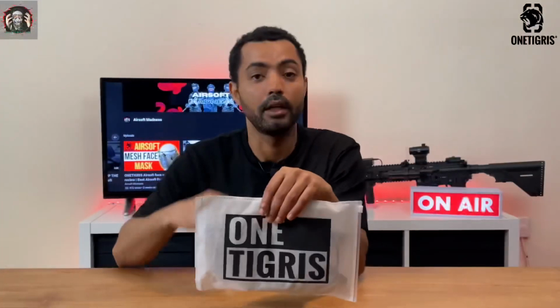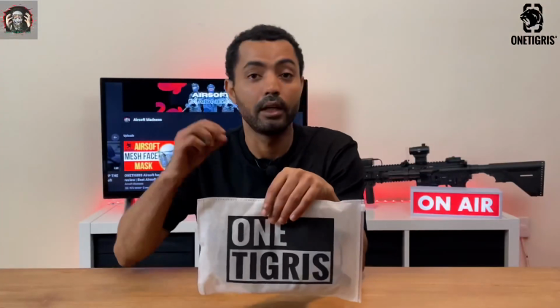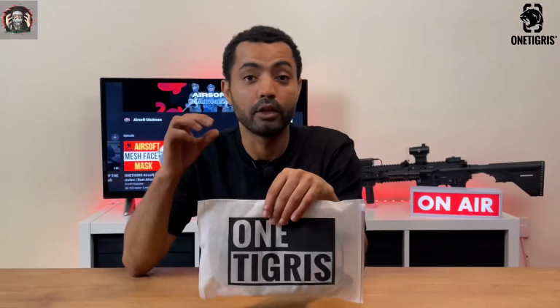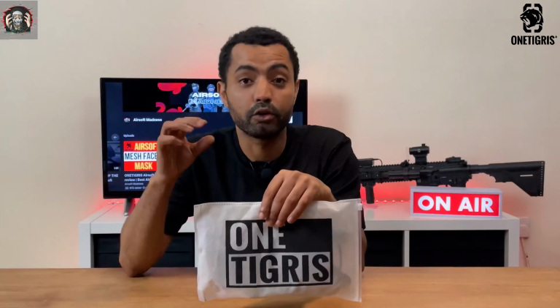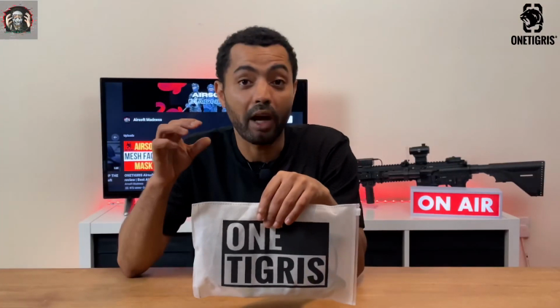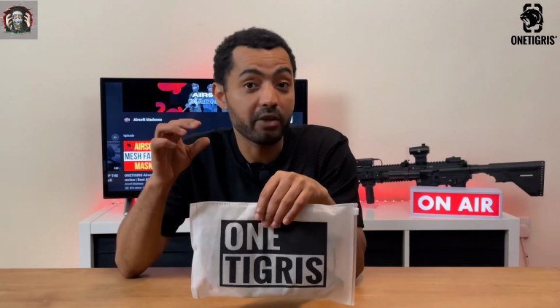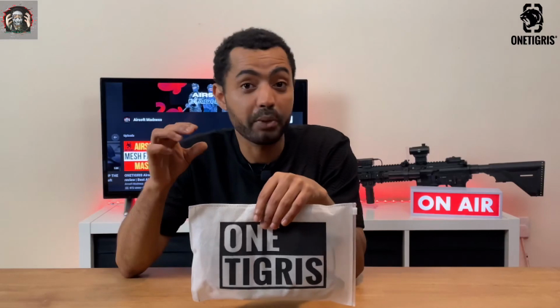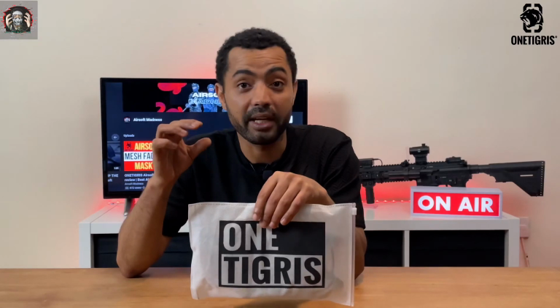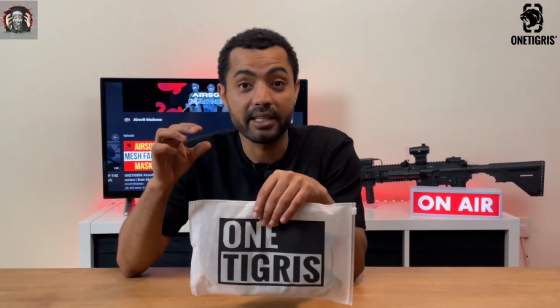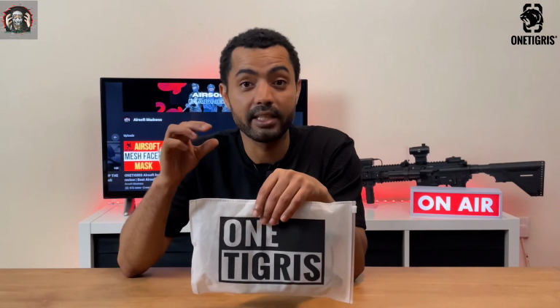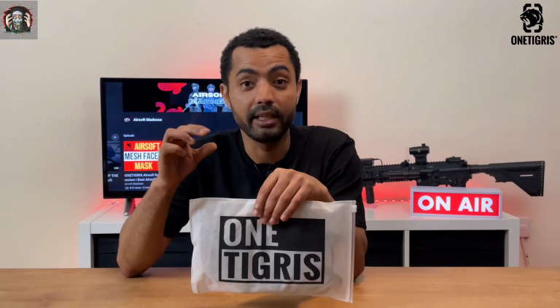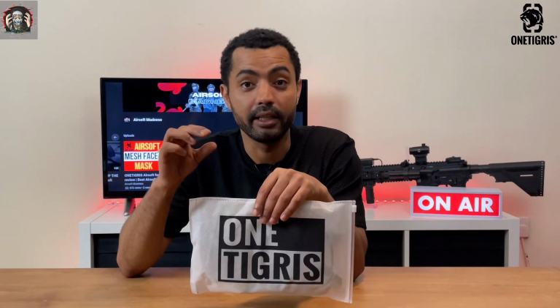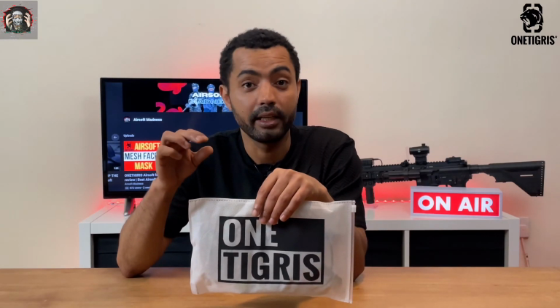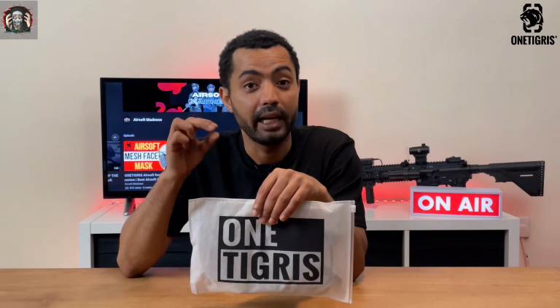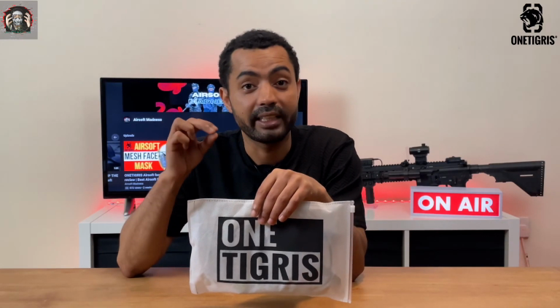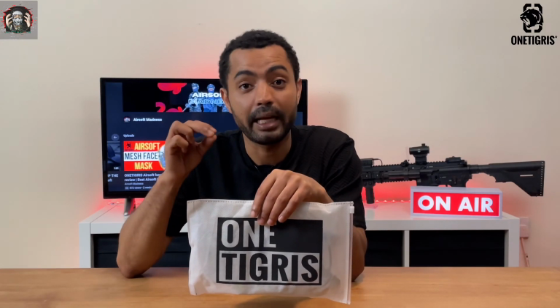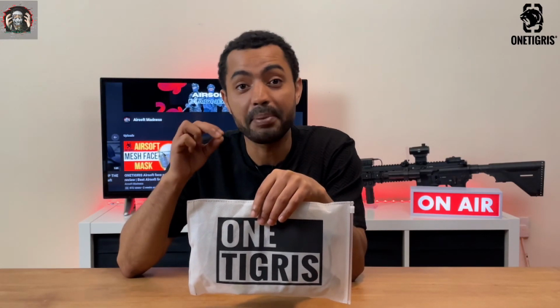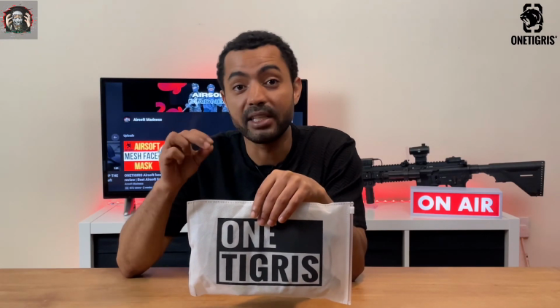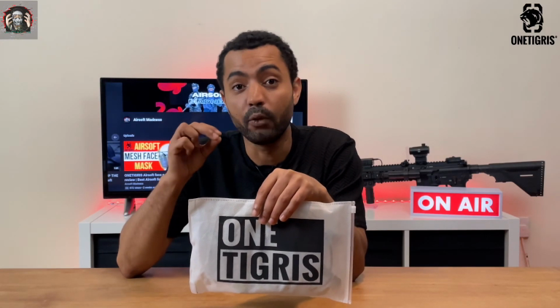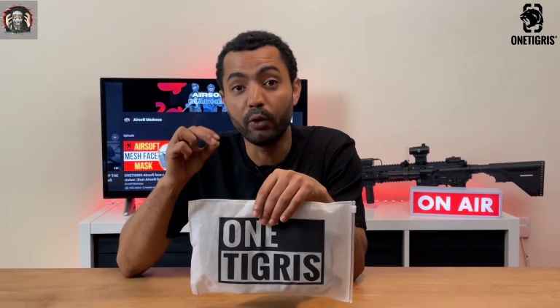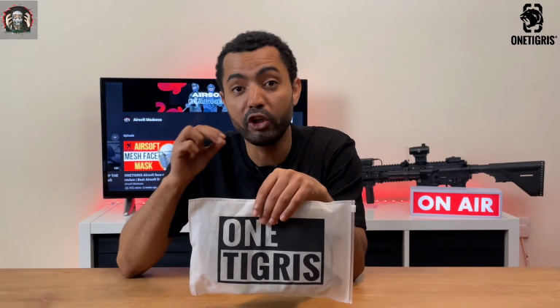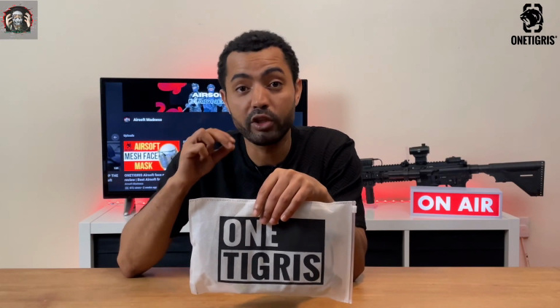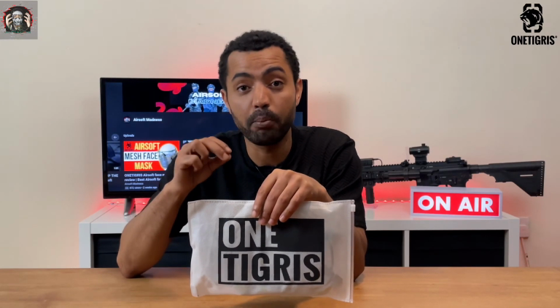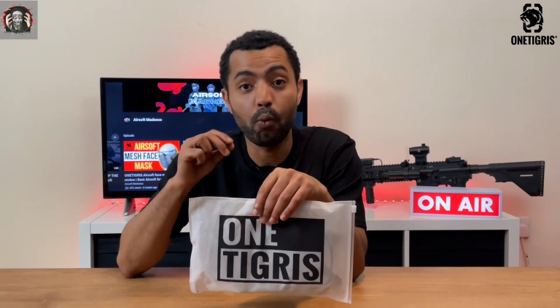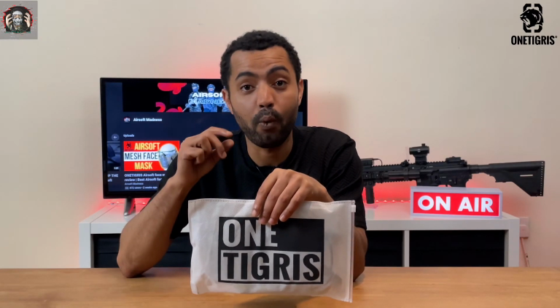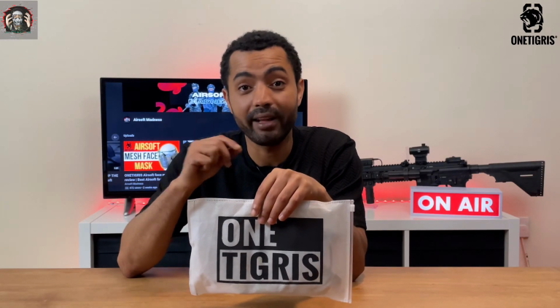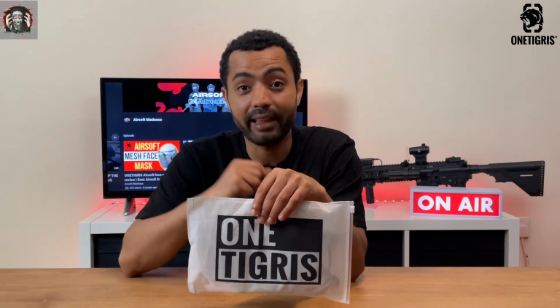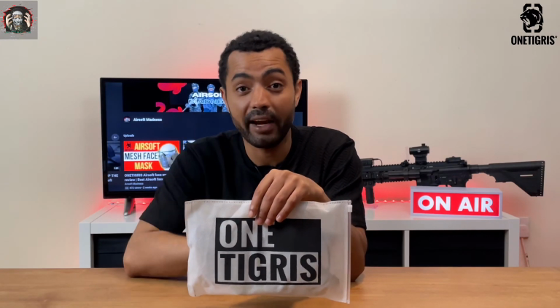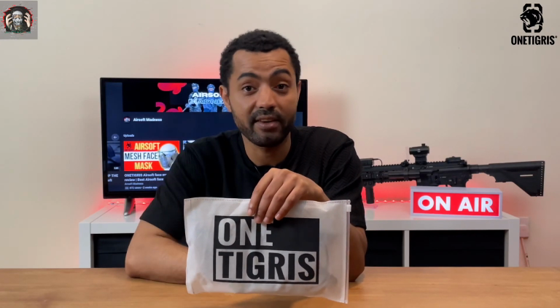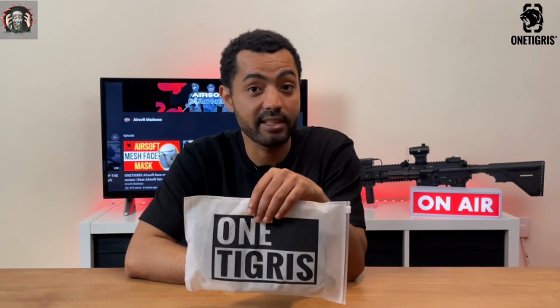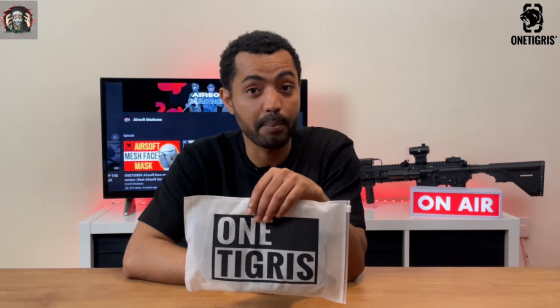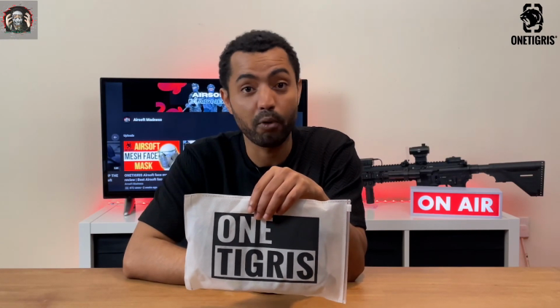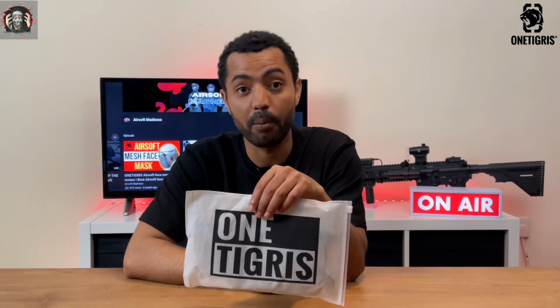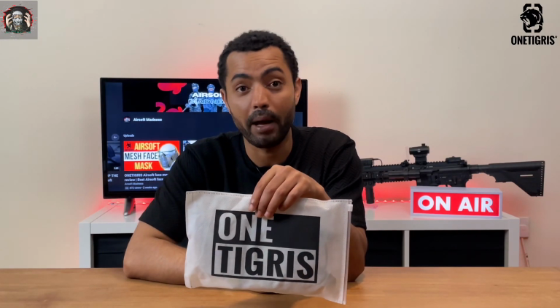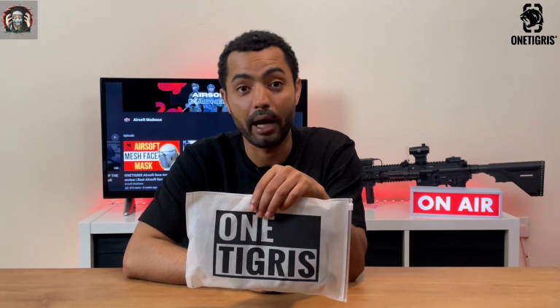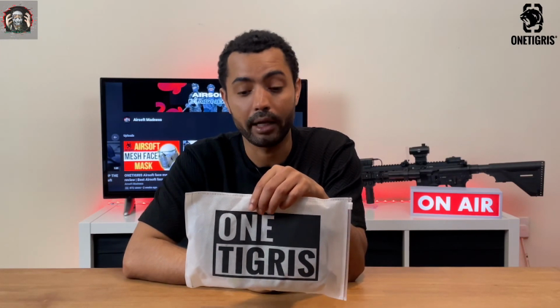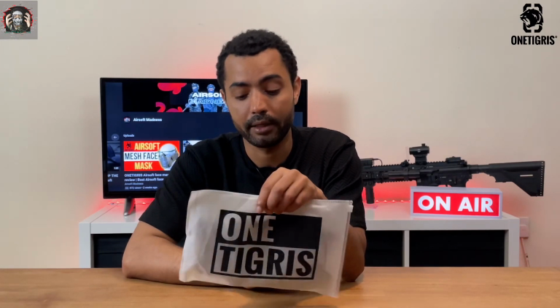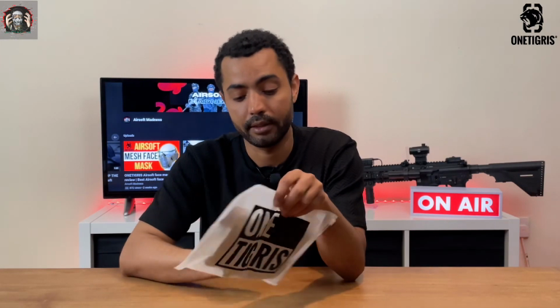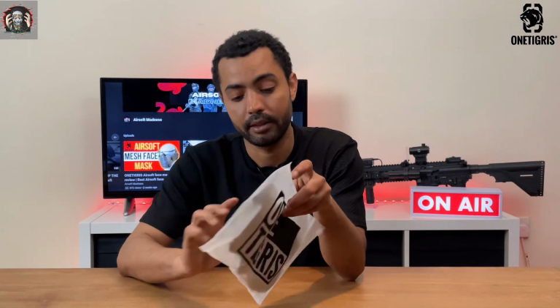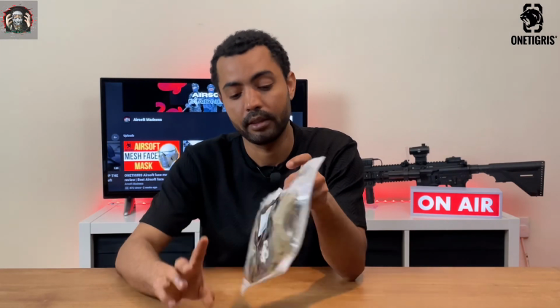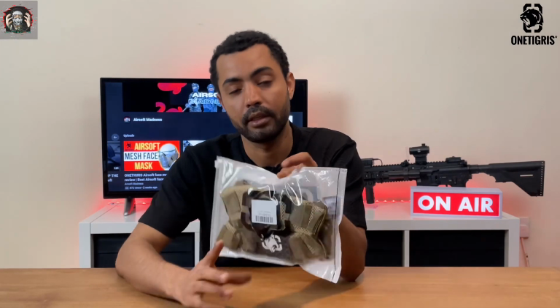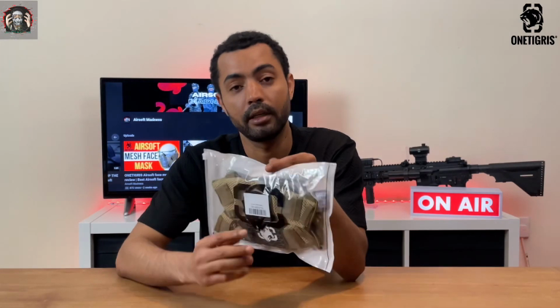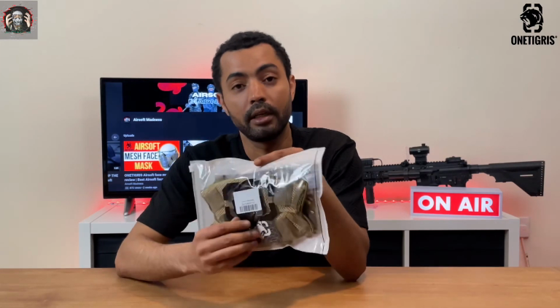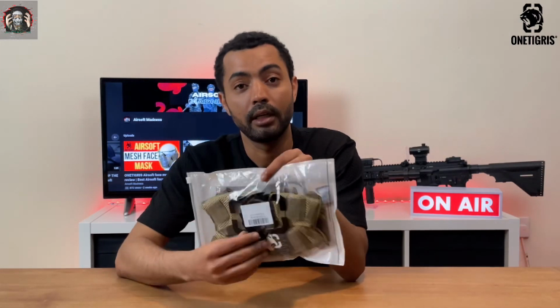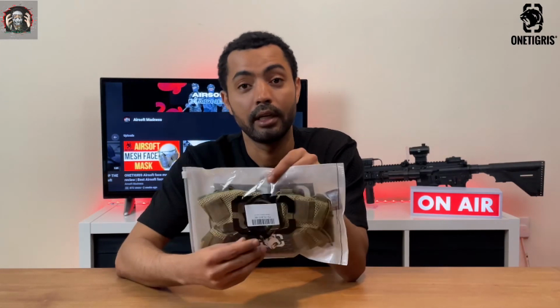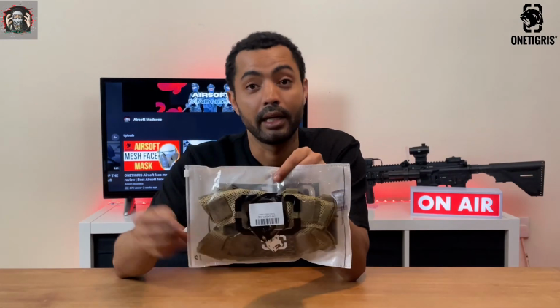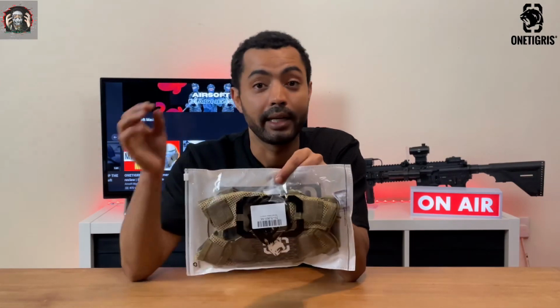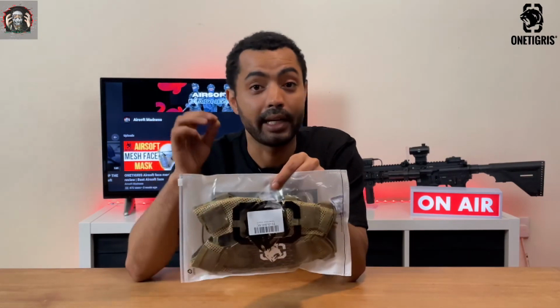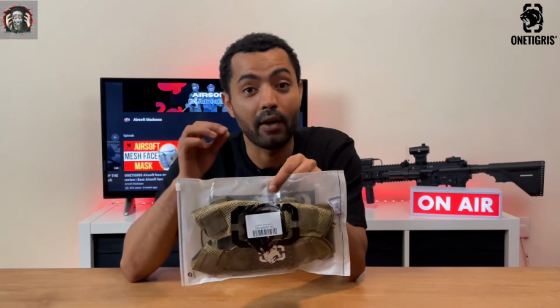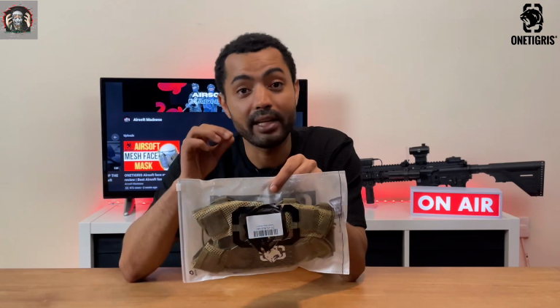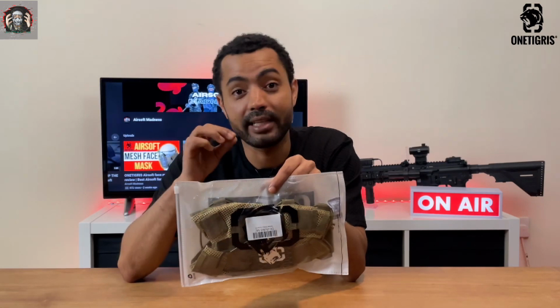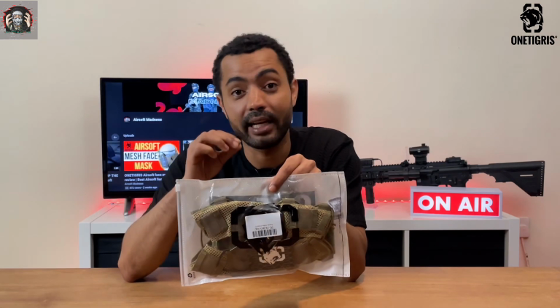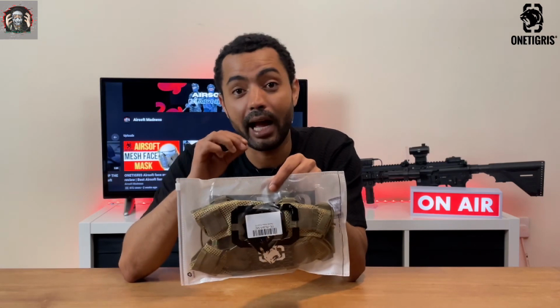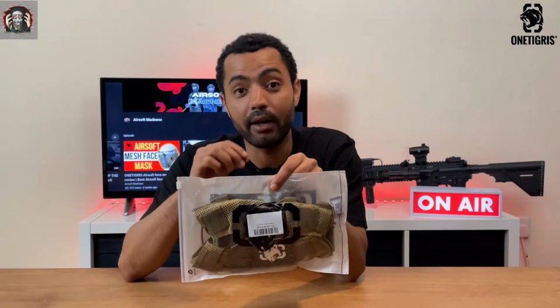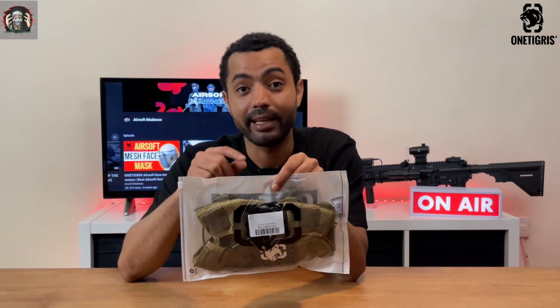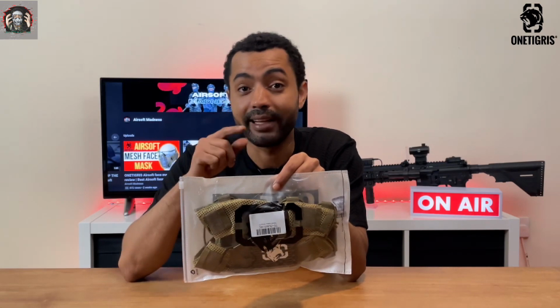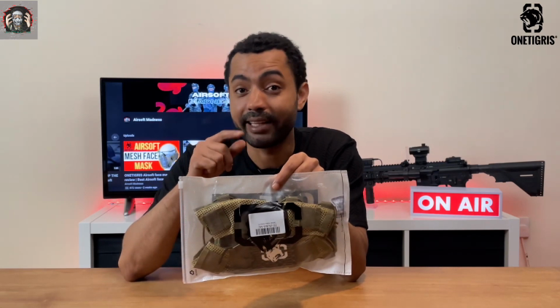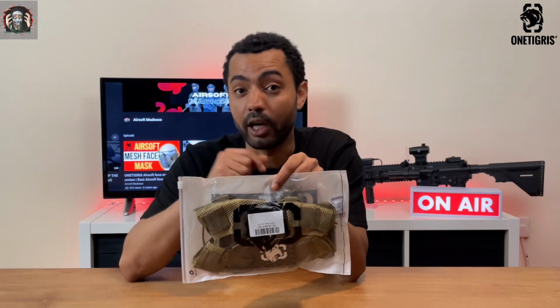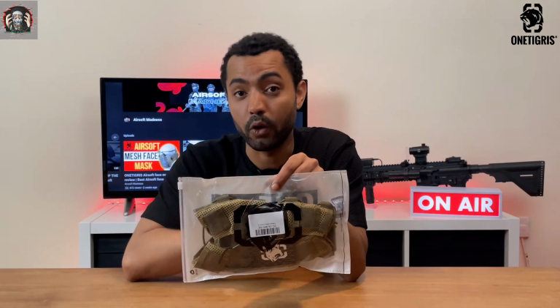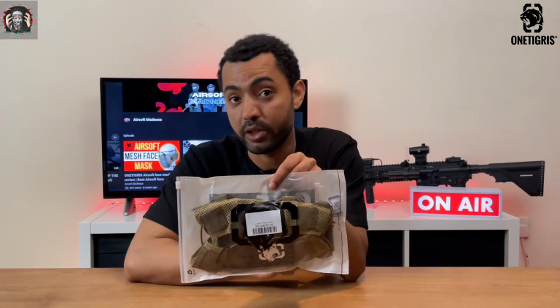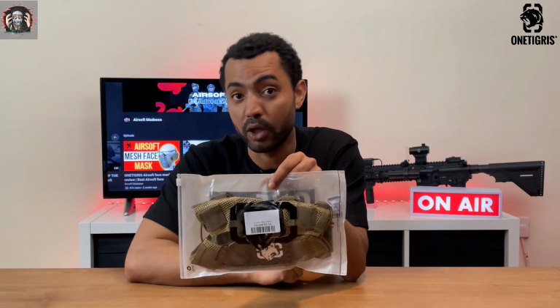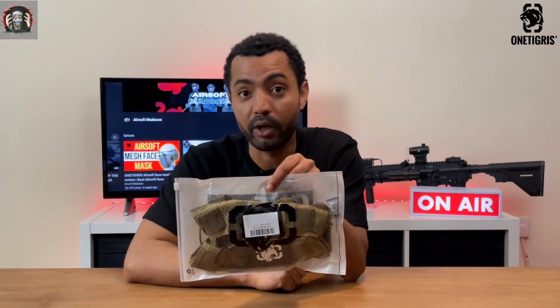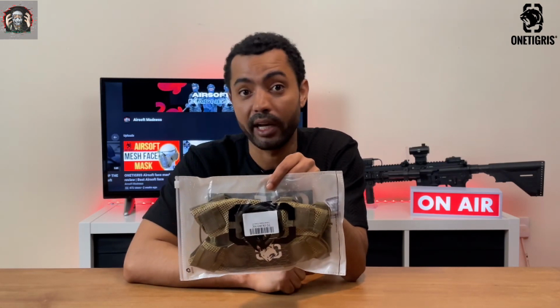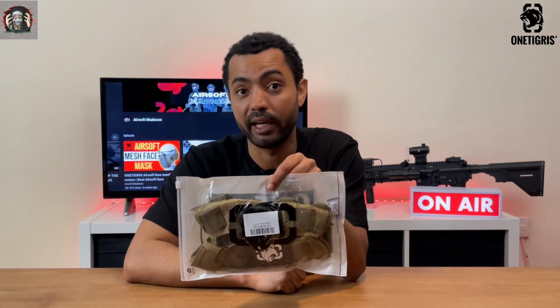So as we can see, it comes in a reusable OneTigress Ziploc bag. Now let's get it out and take a closer look at it.